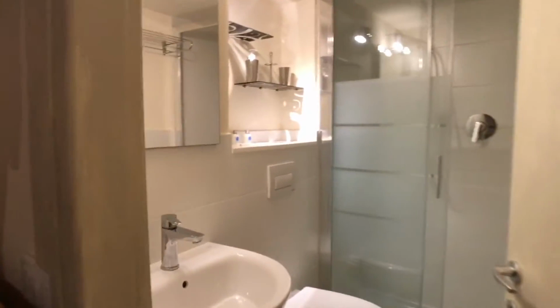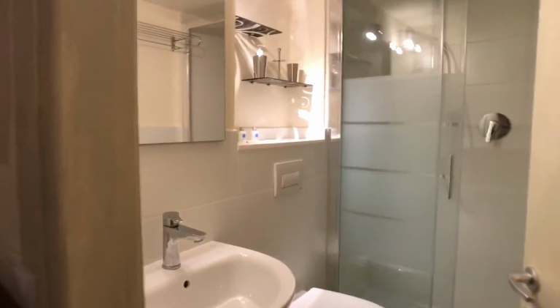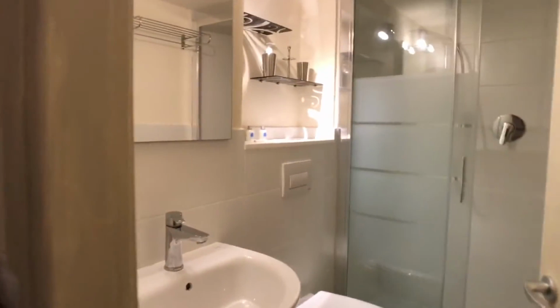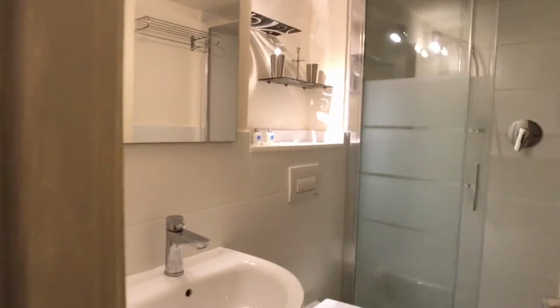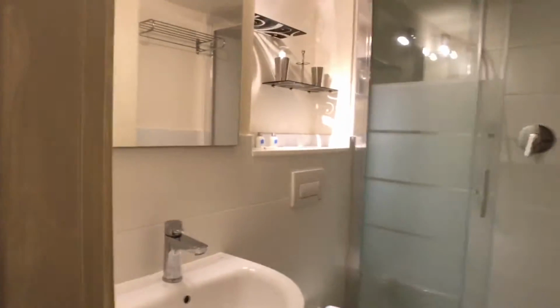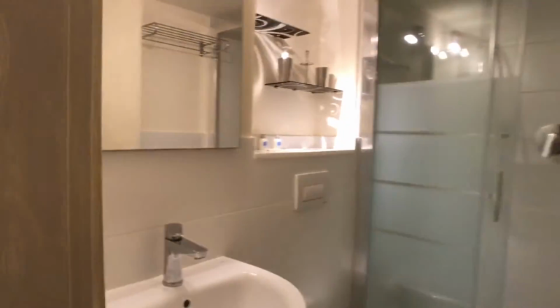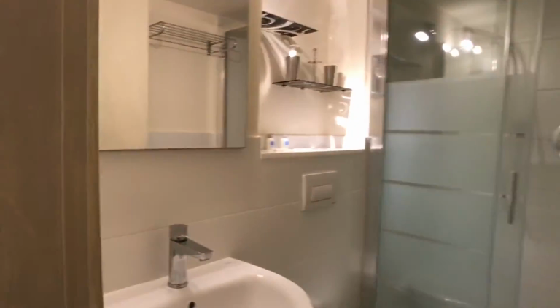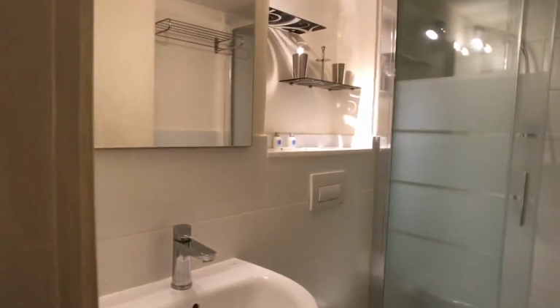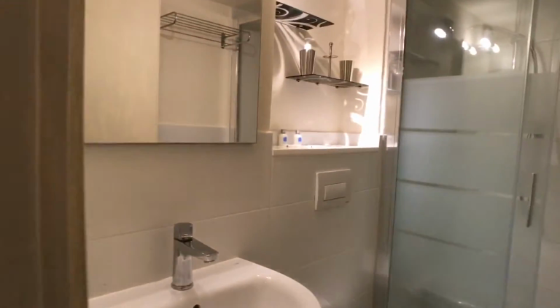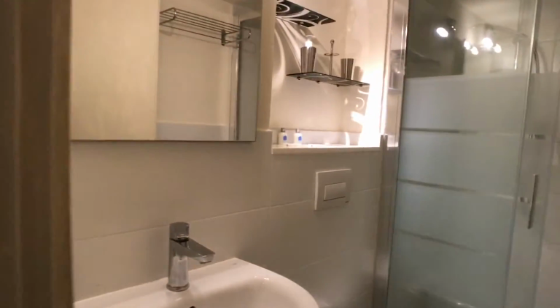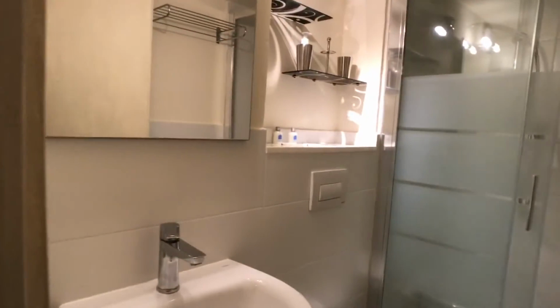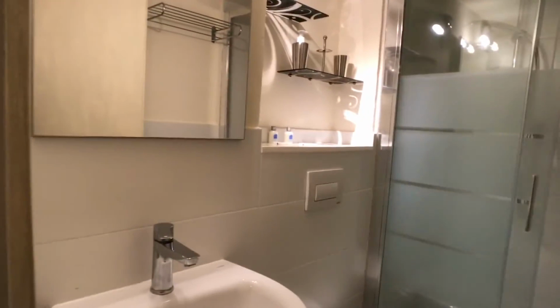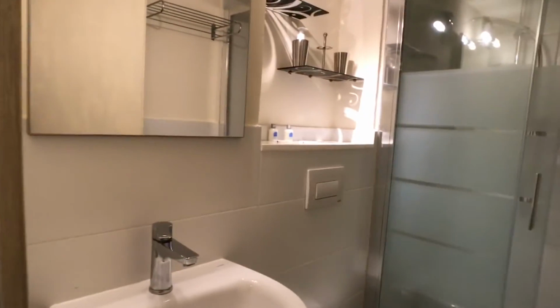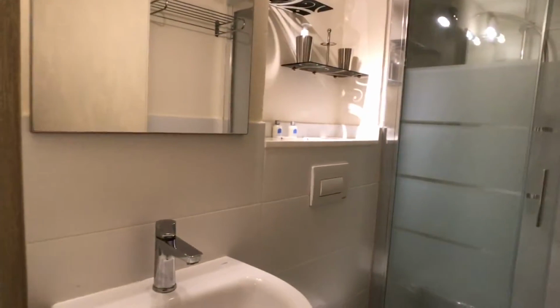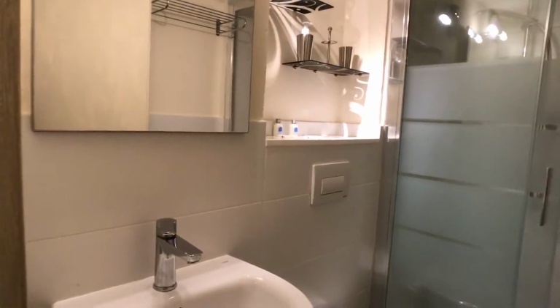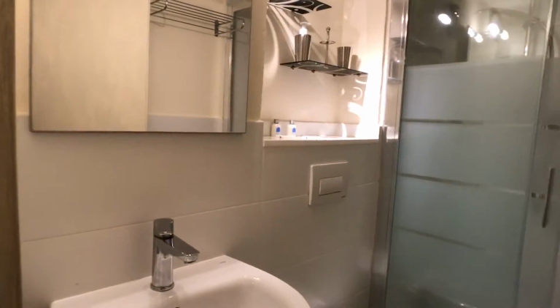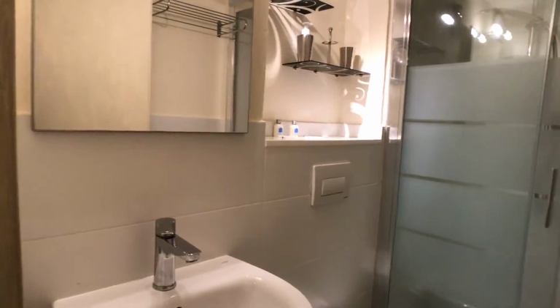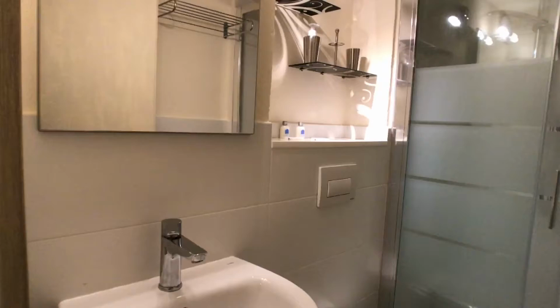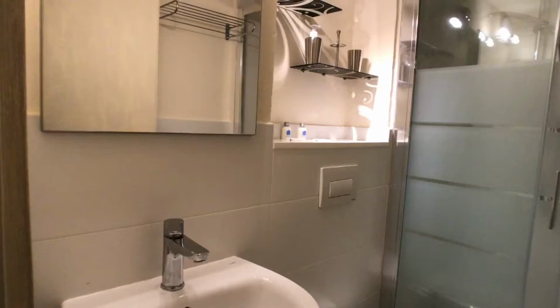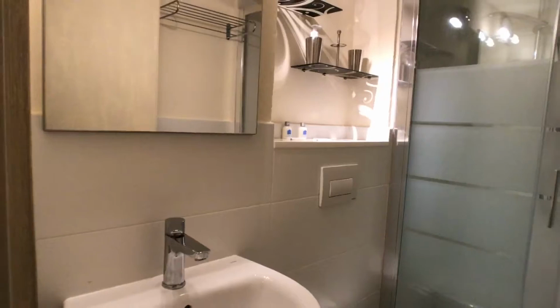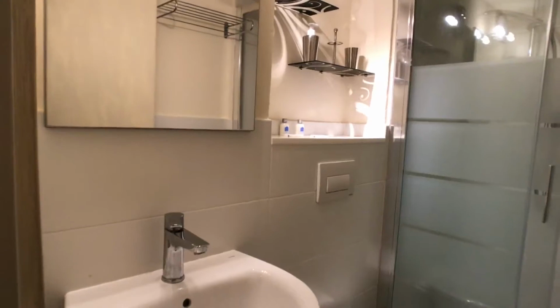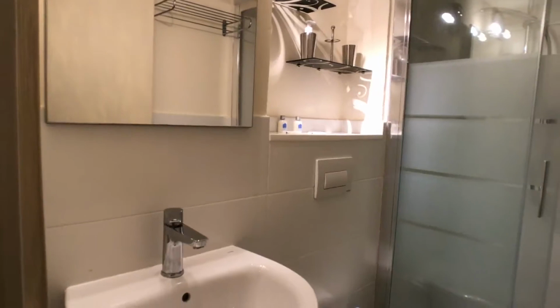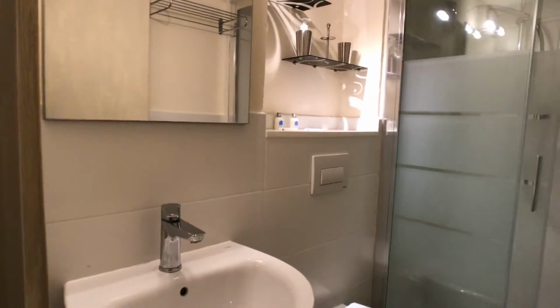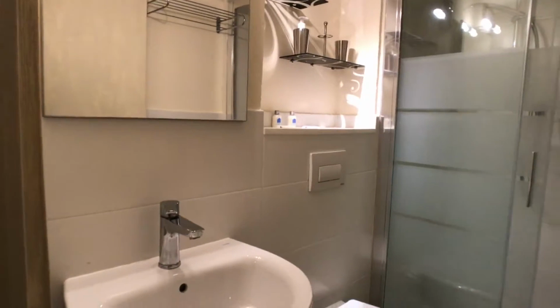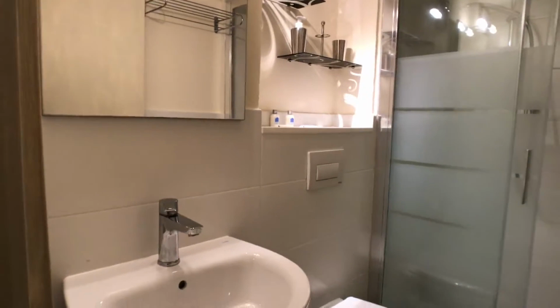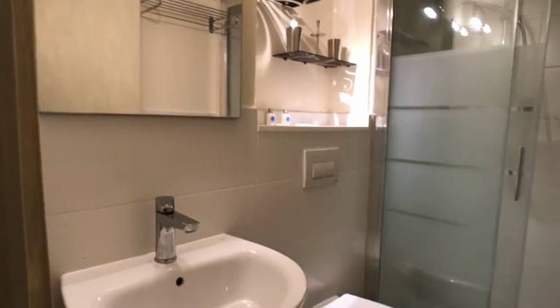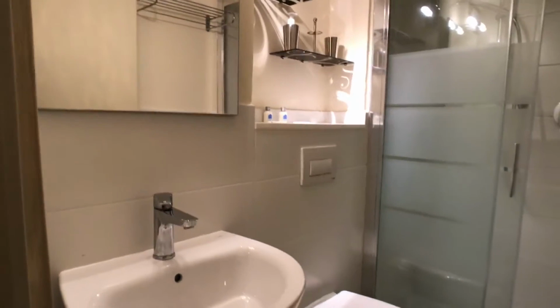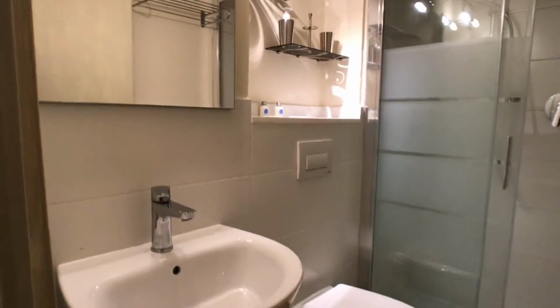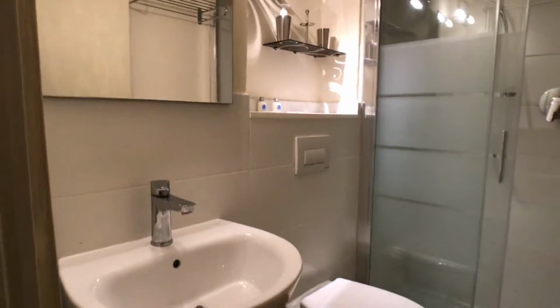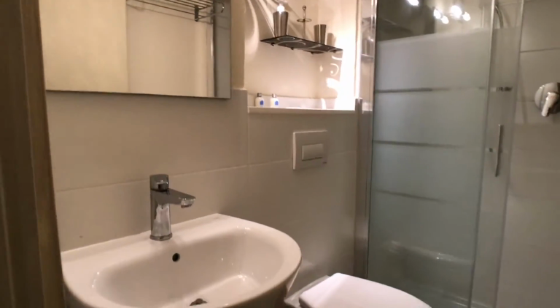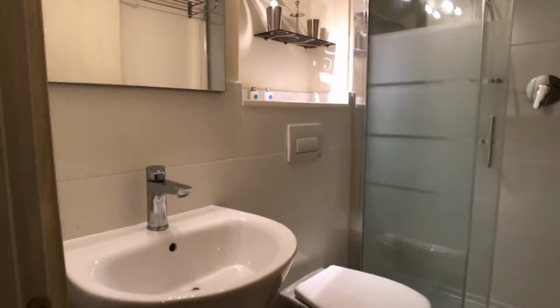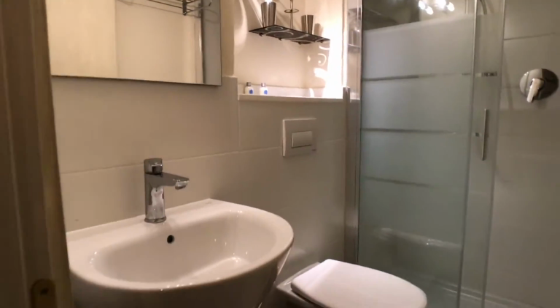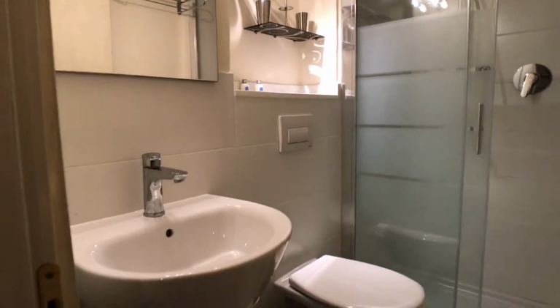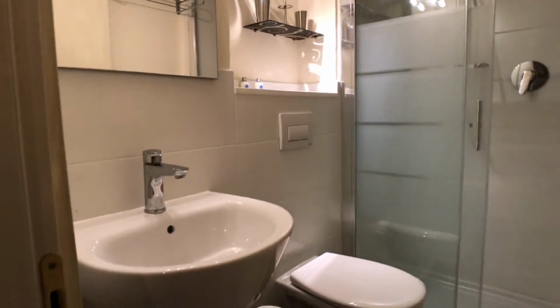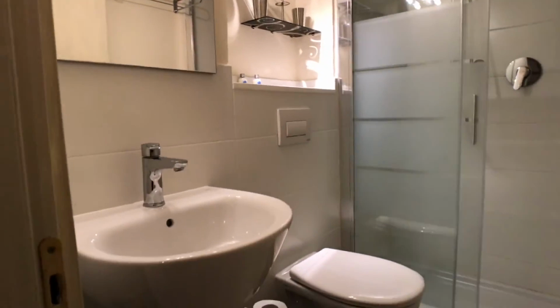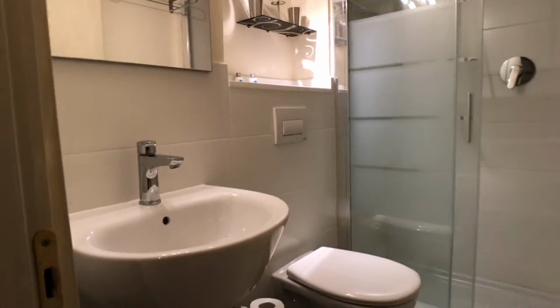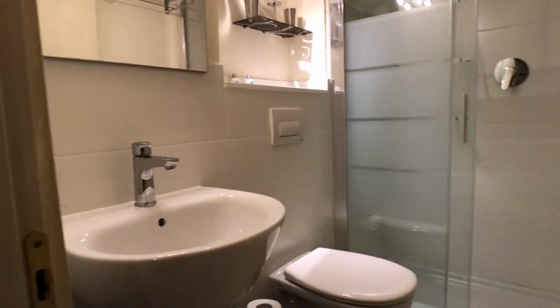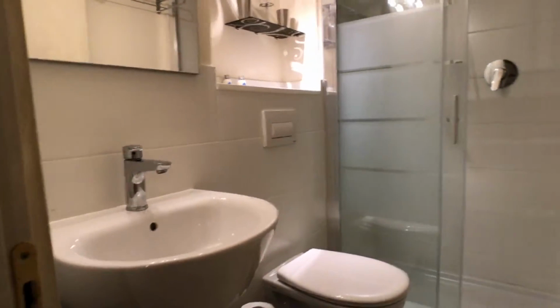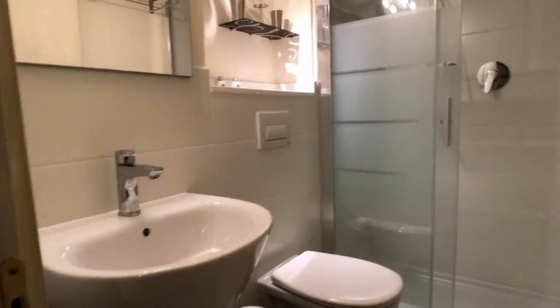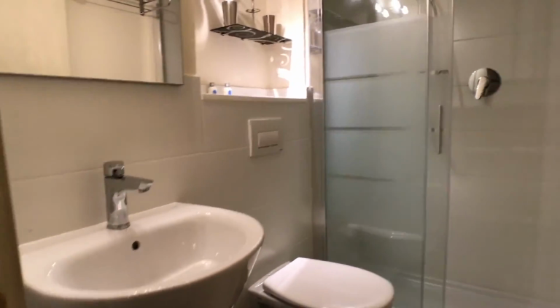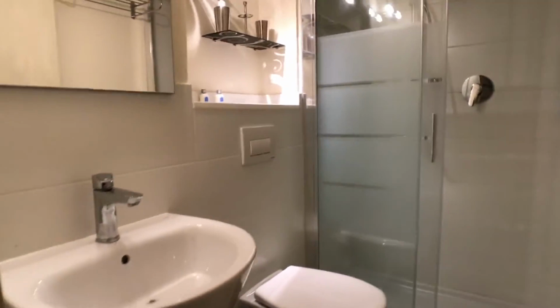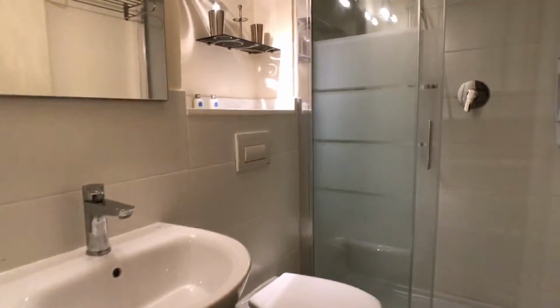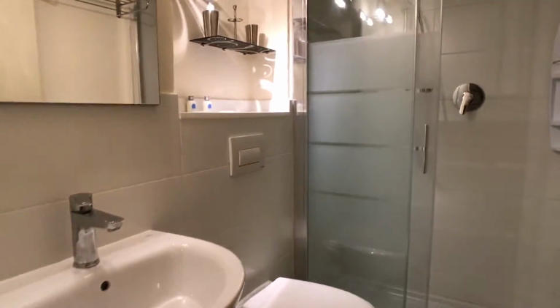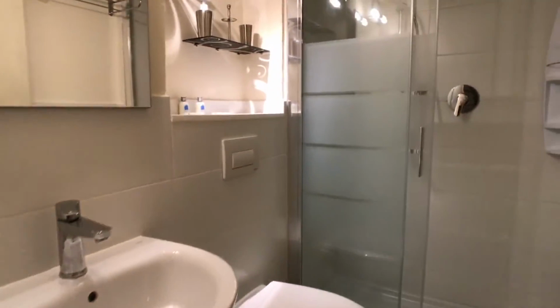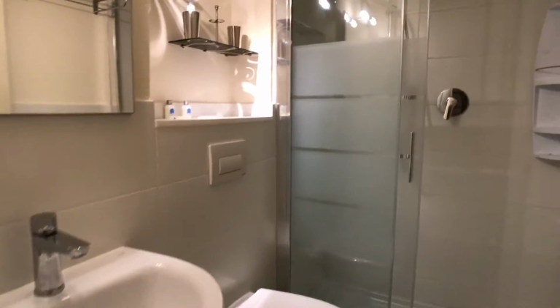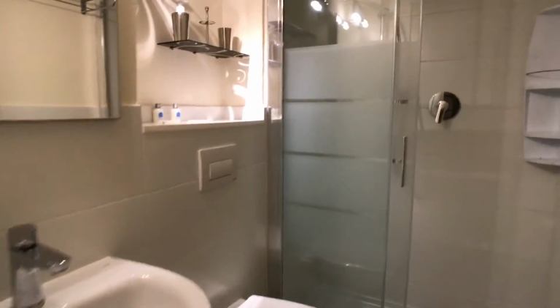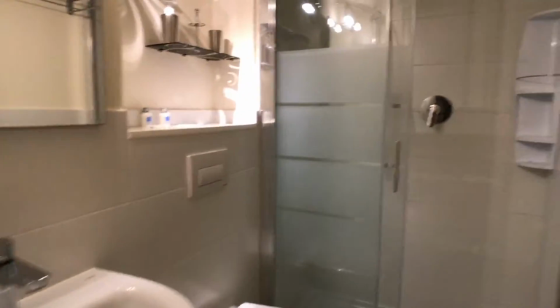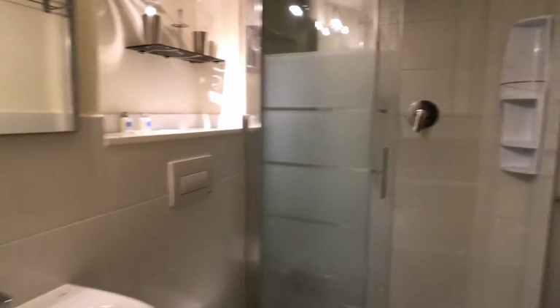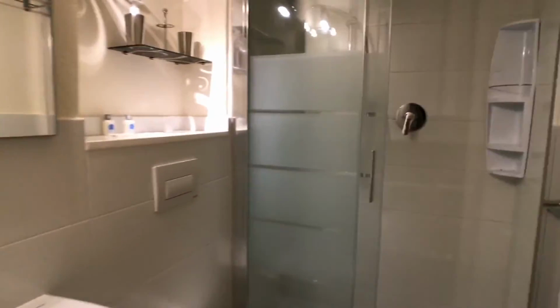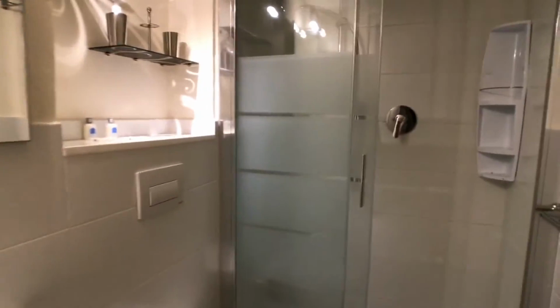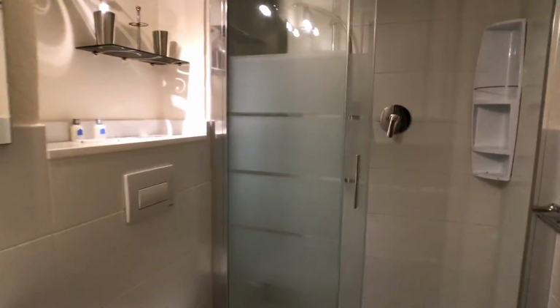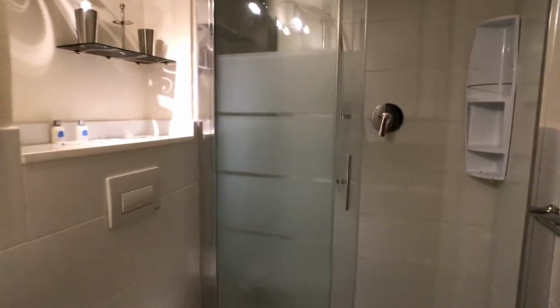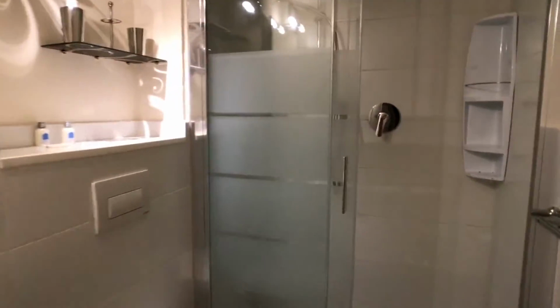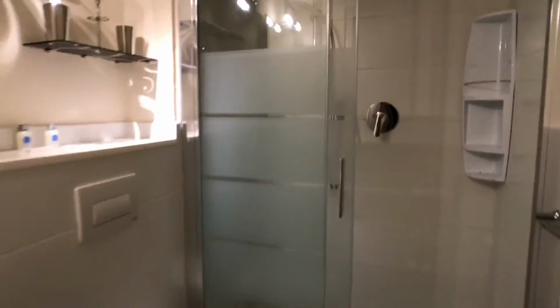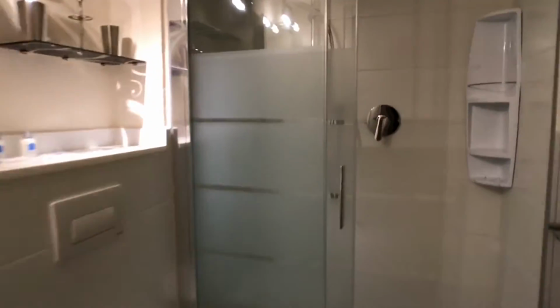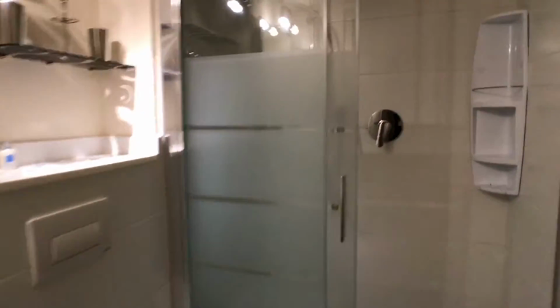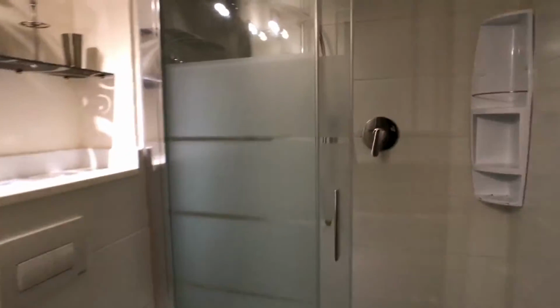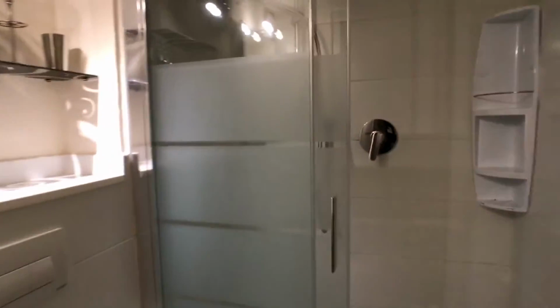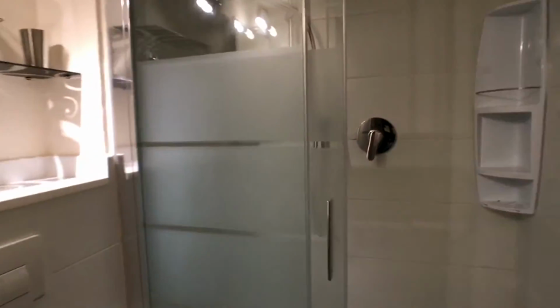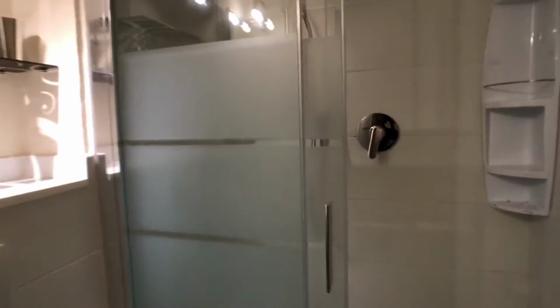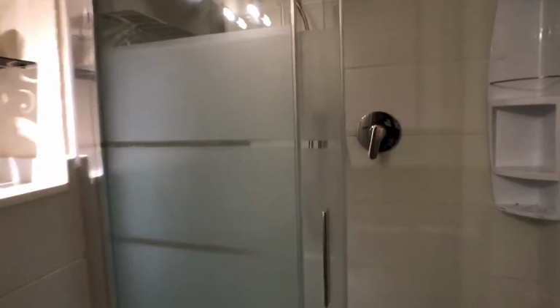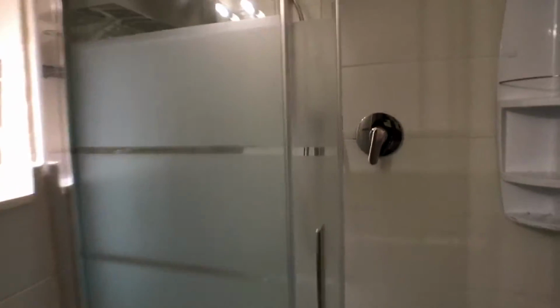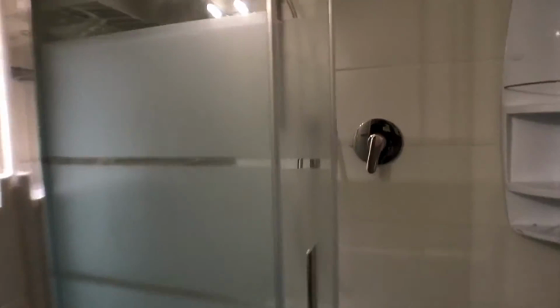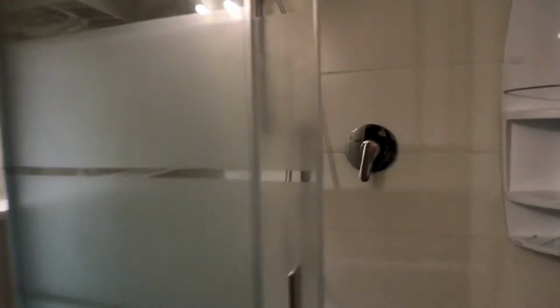Here we have our bathroom with a shower.